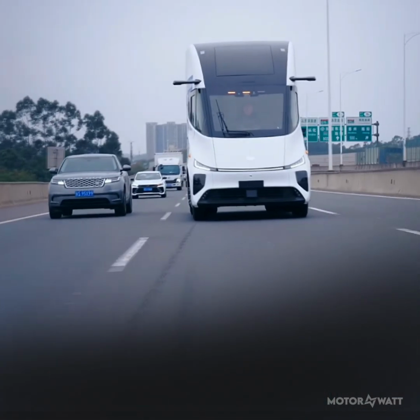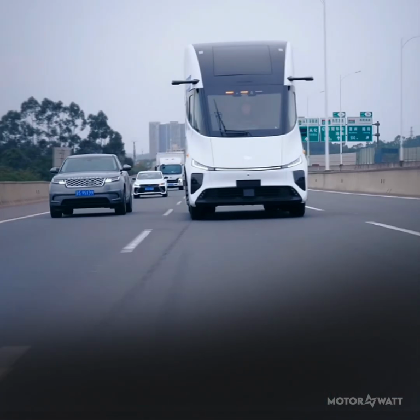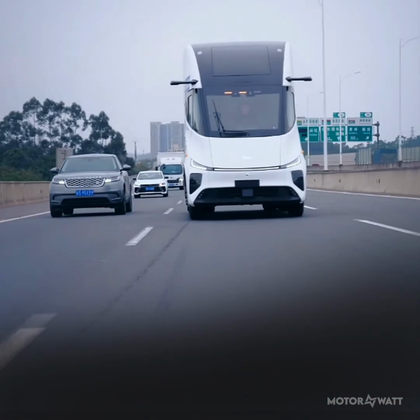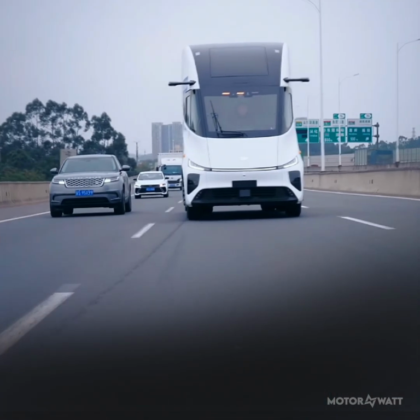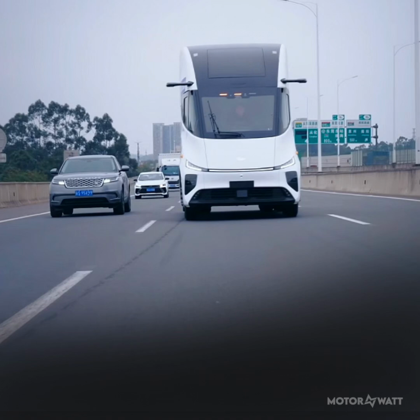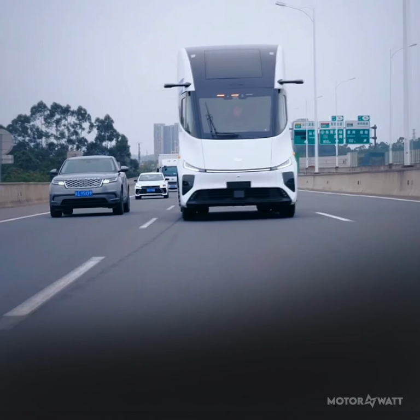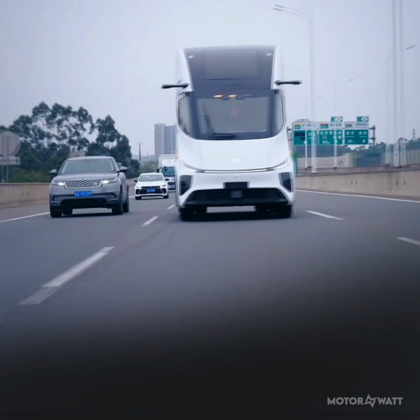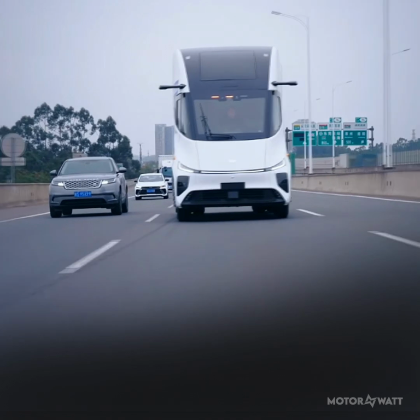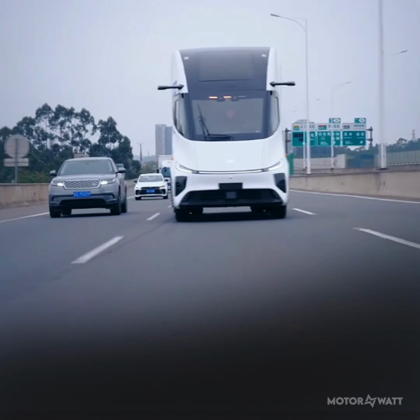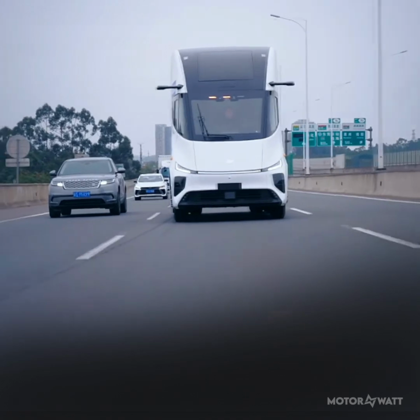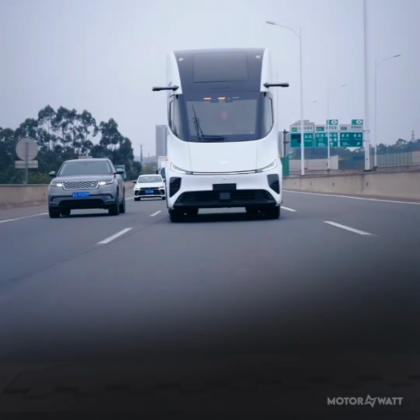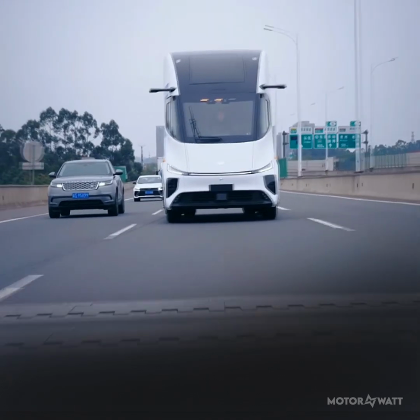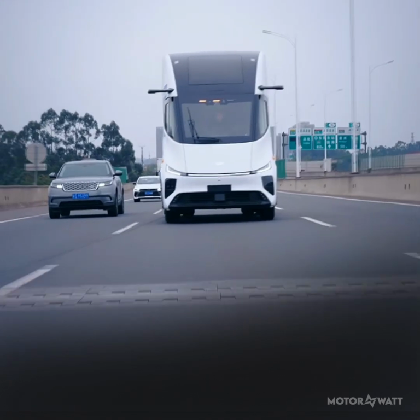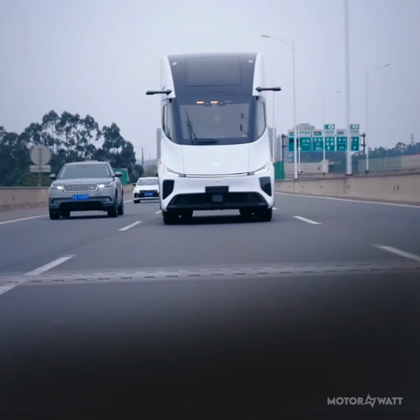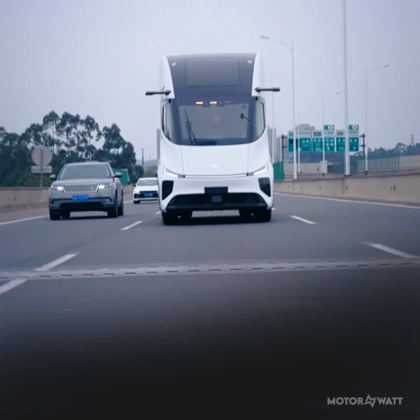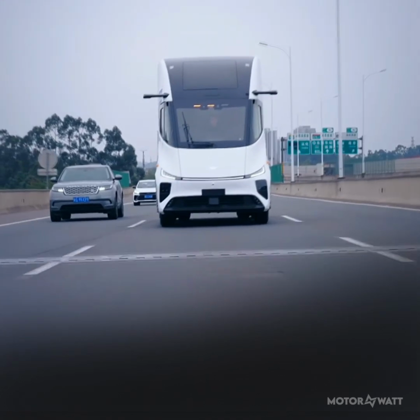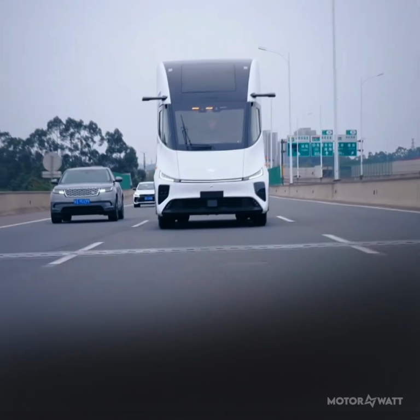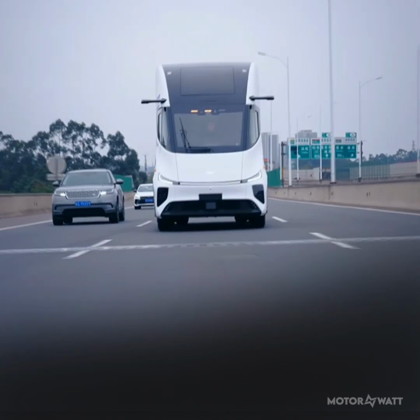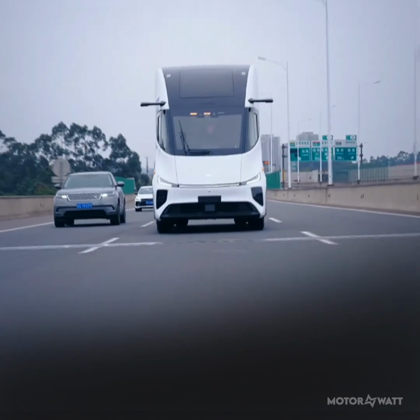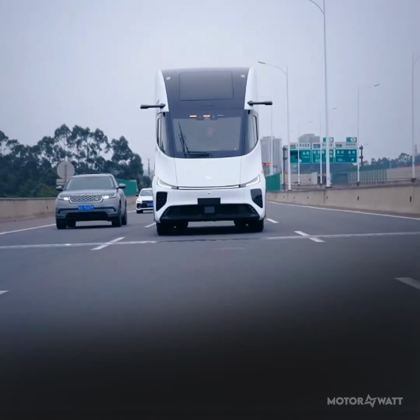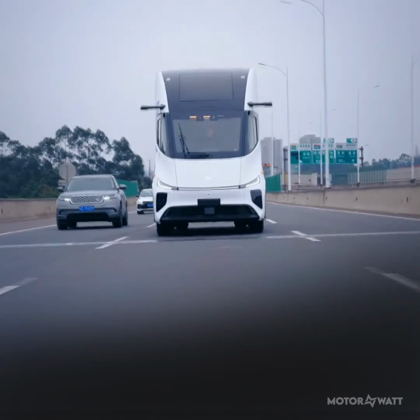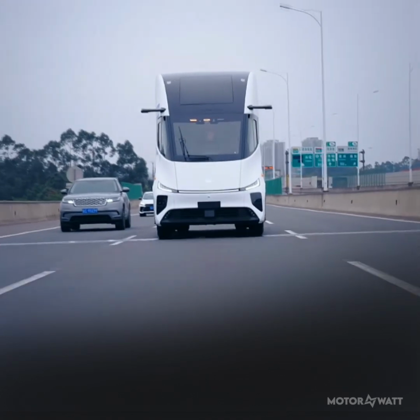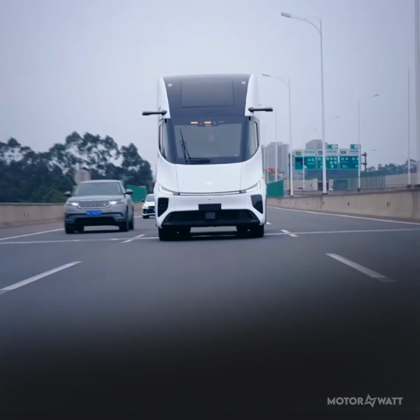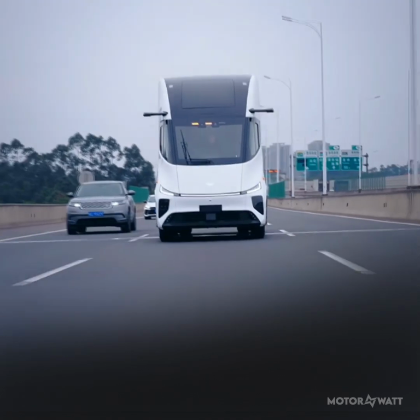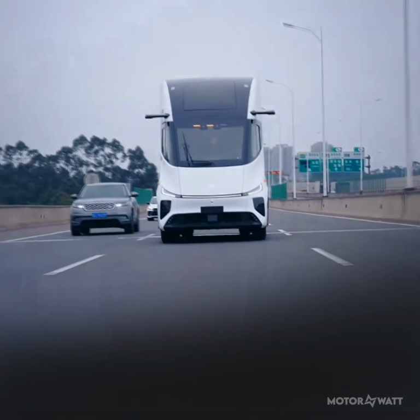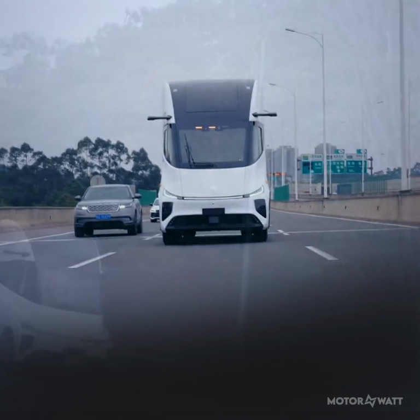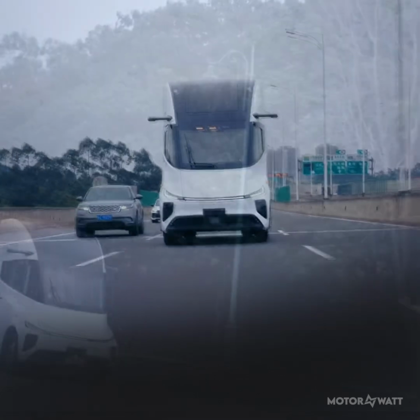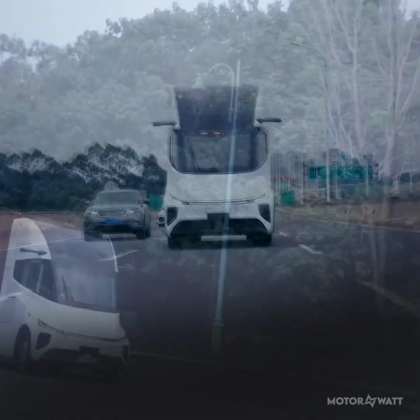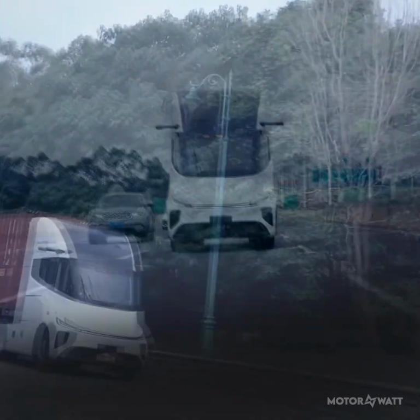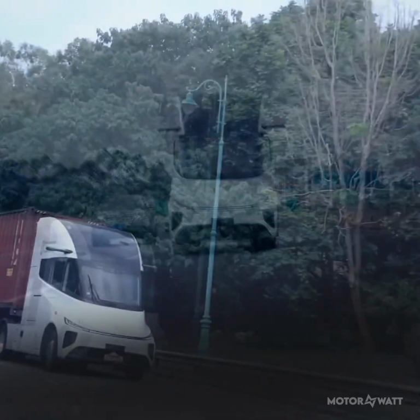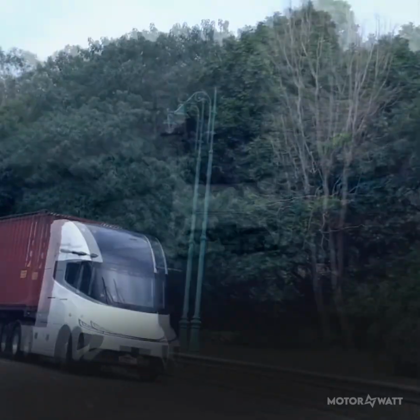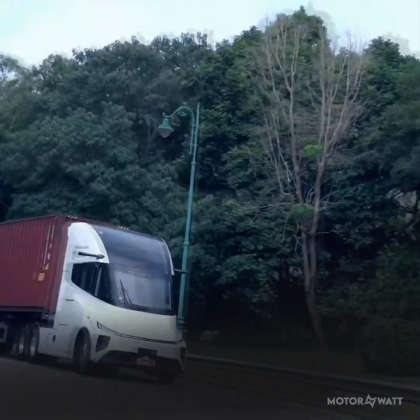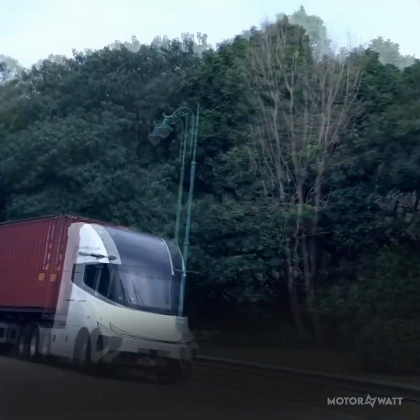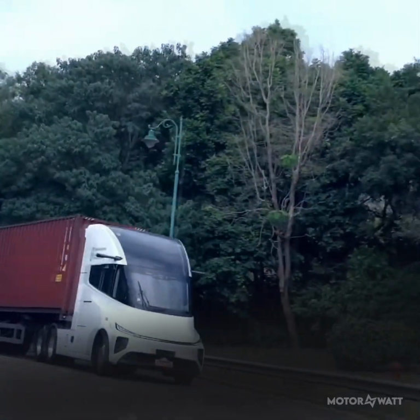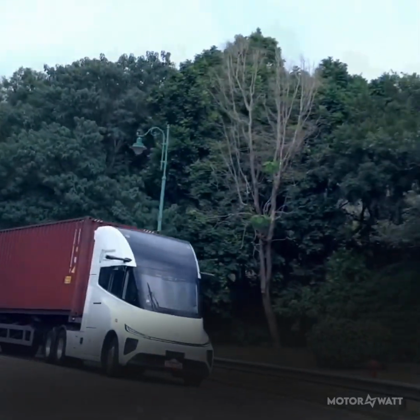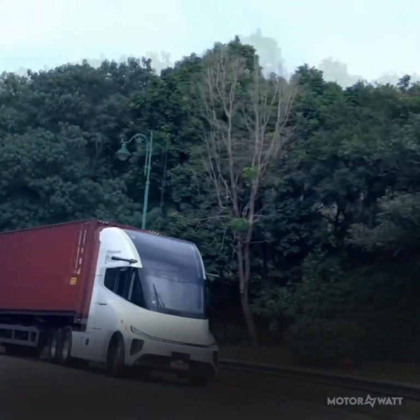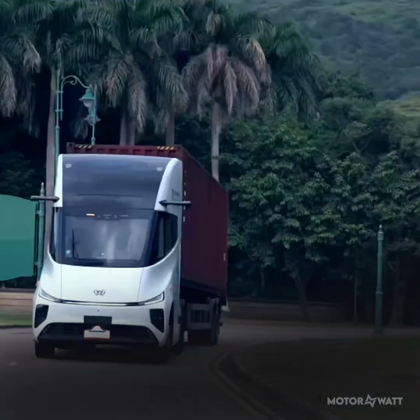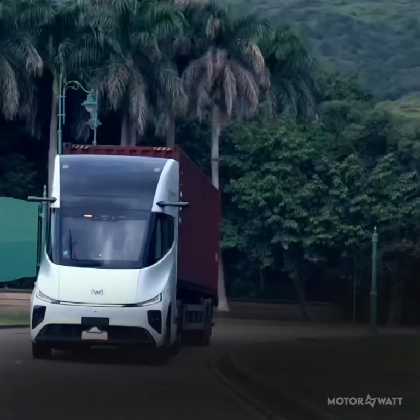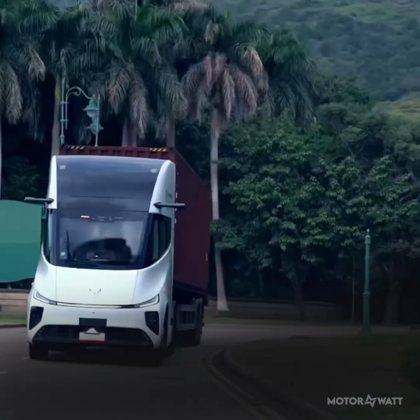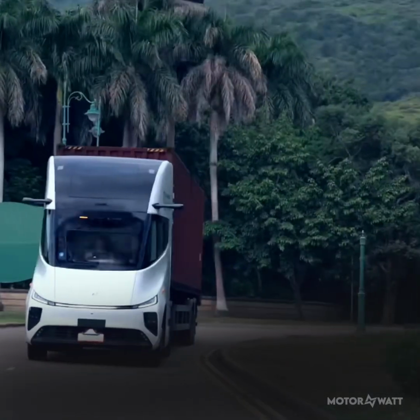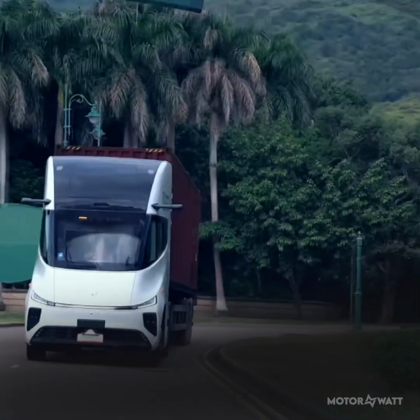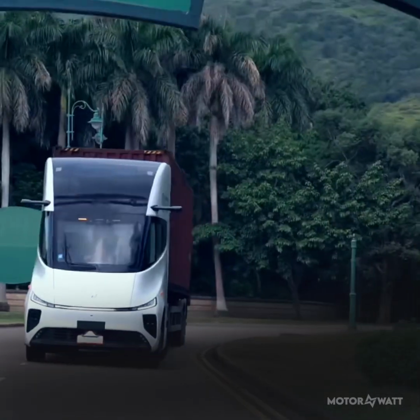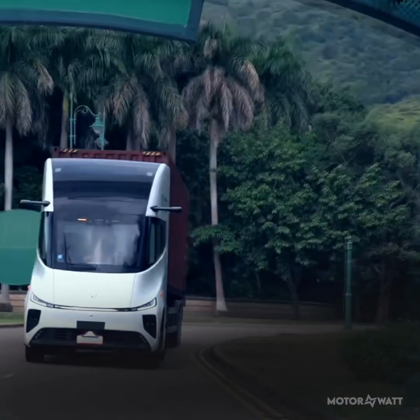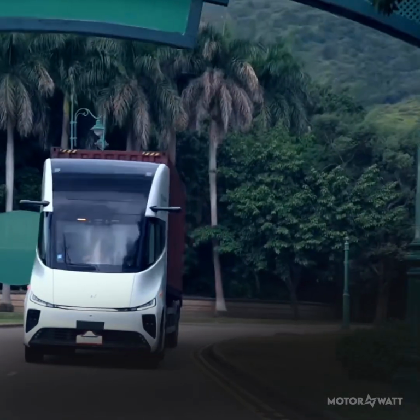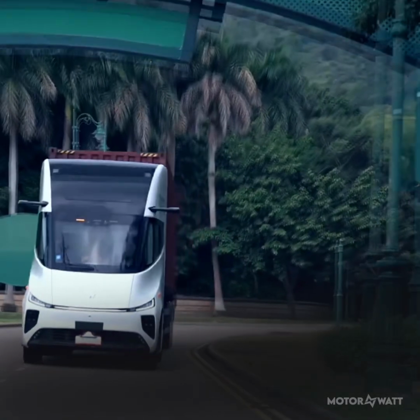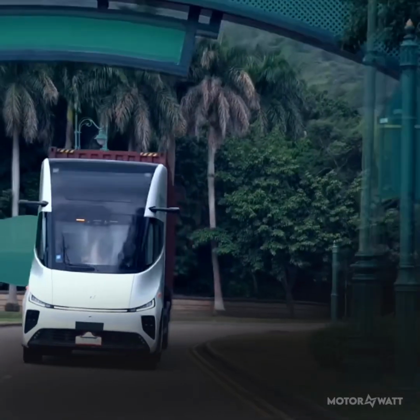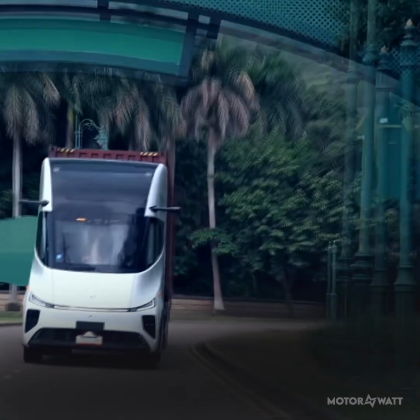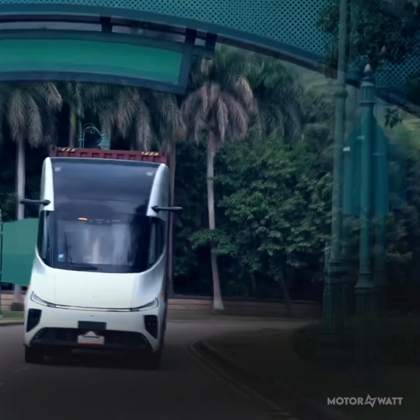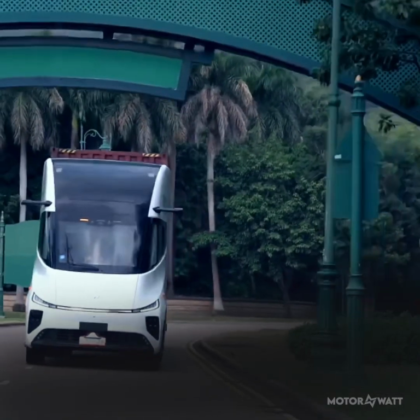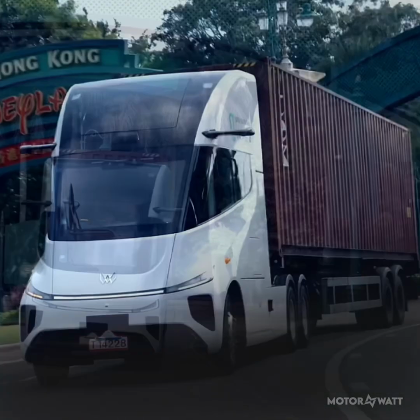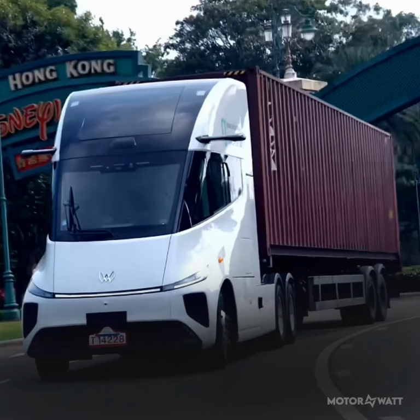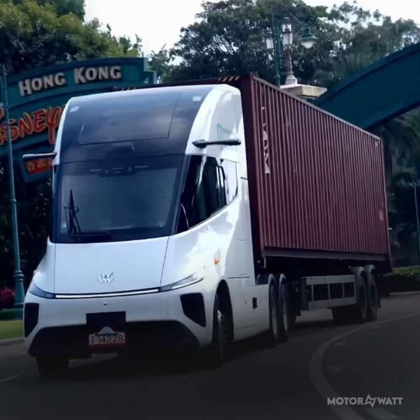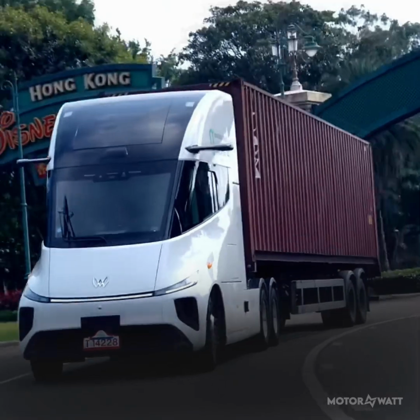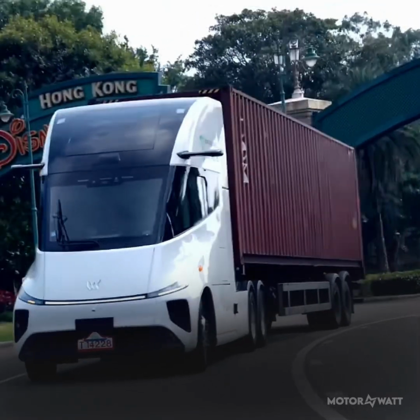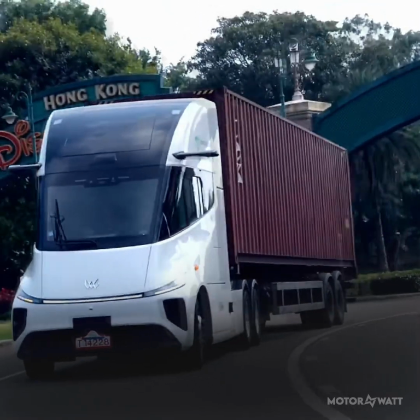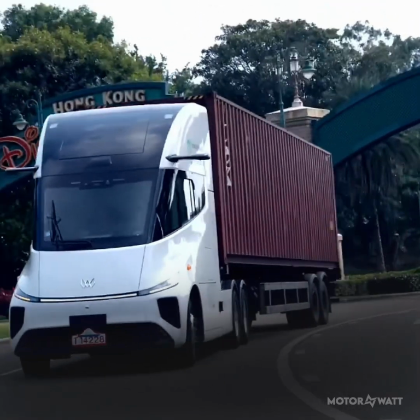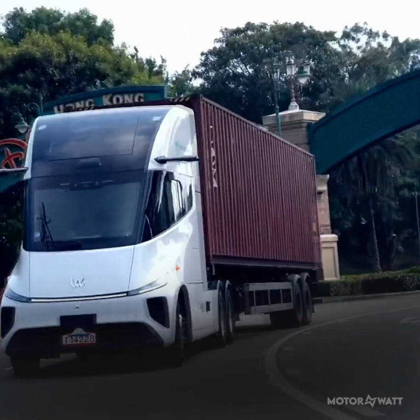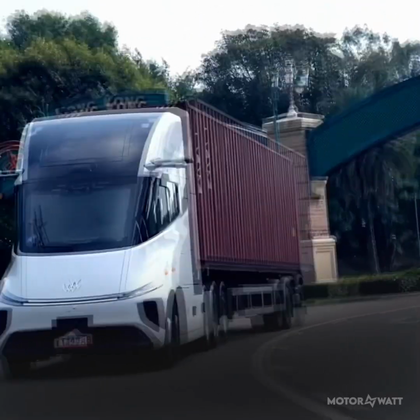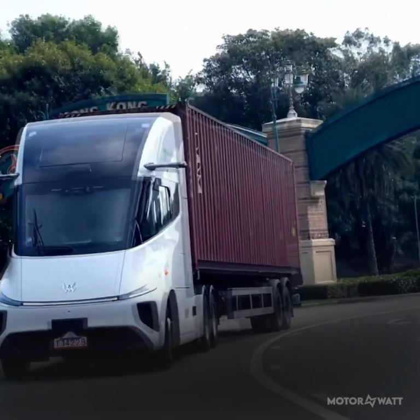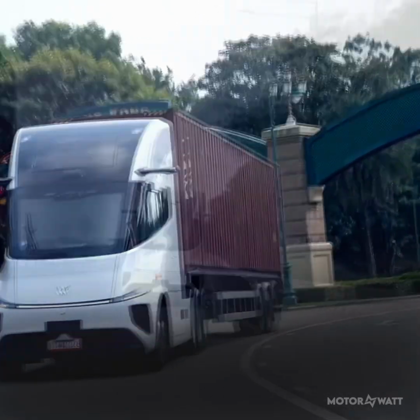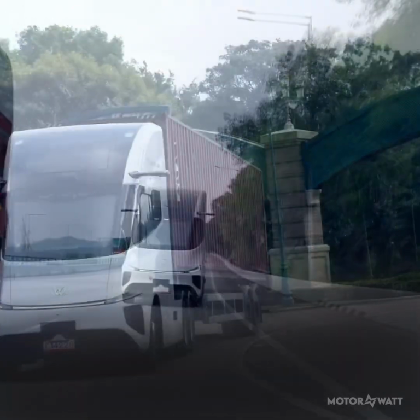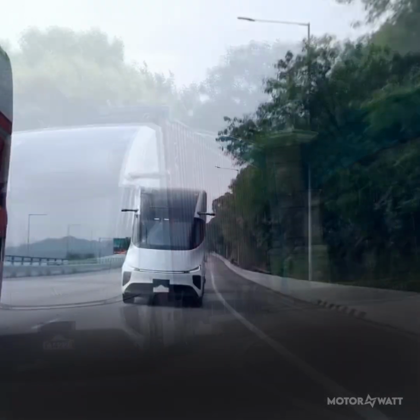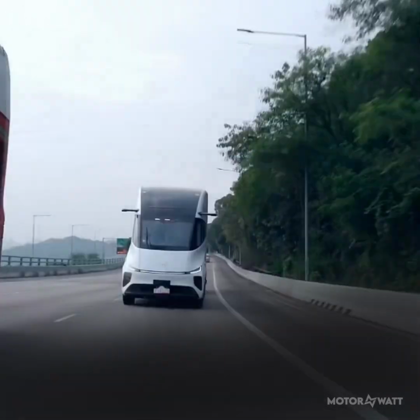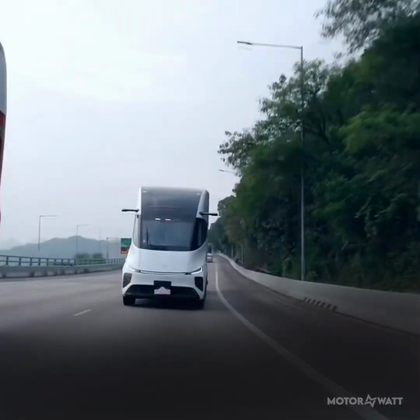It's already prepped for autonomous driving with LiDAR, radar, and cameras on board, setting the stage for future Level 4 capability.